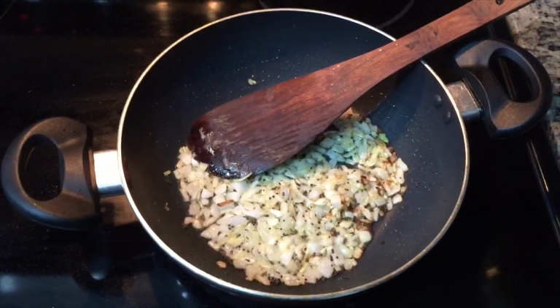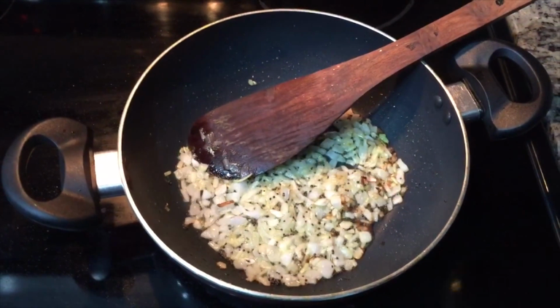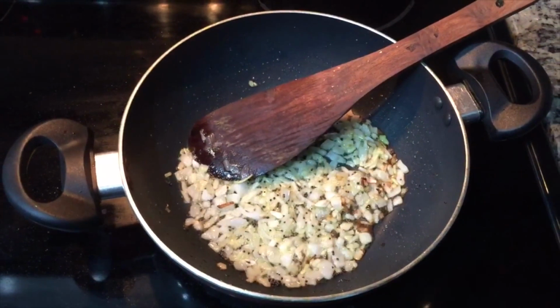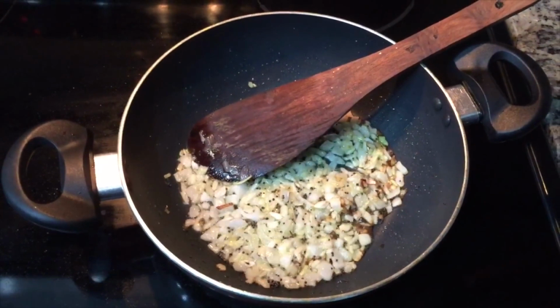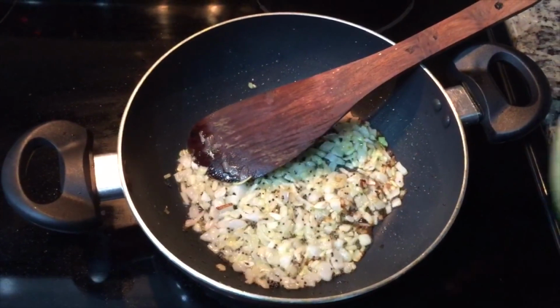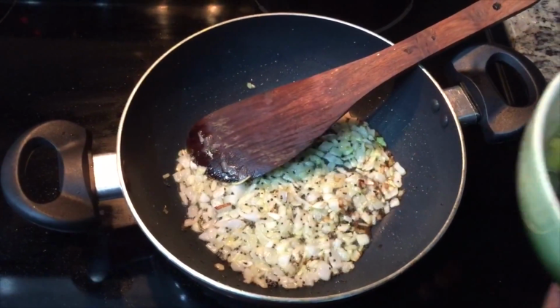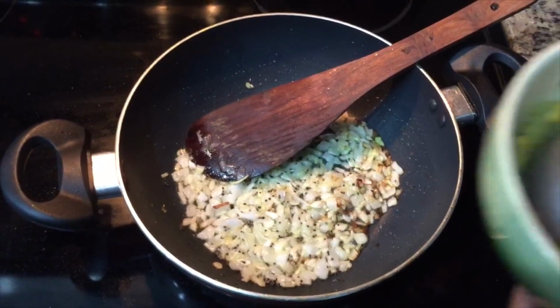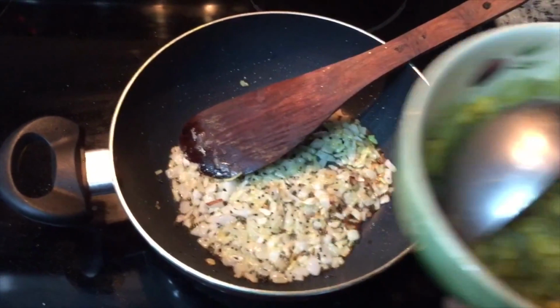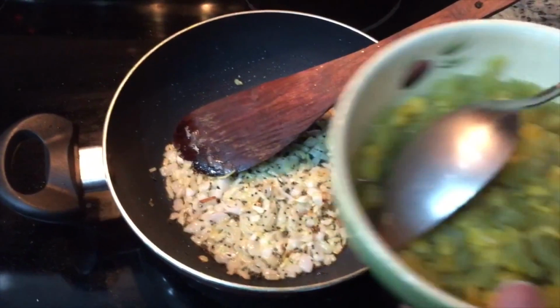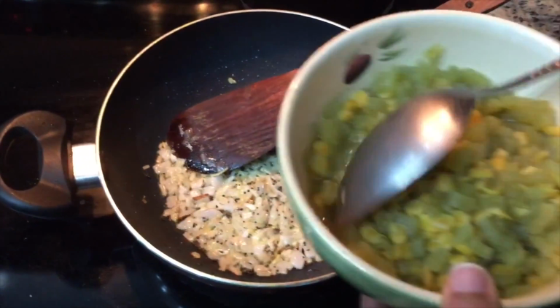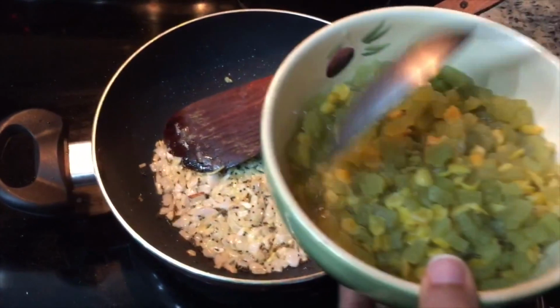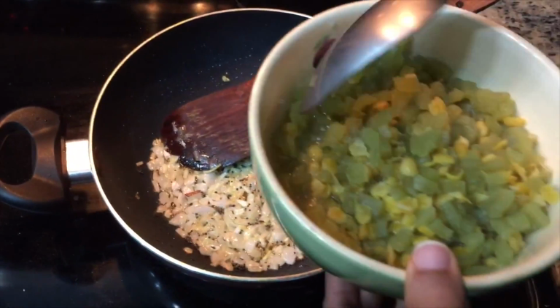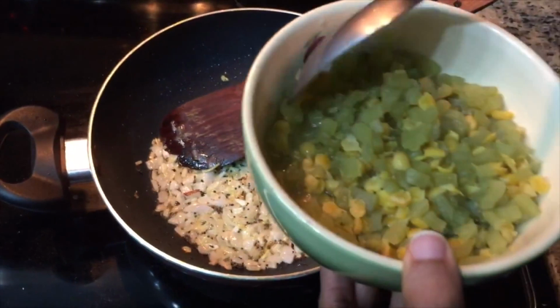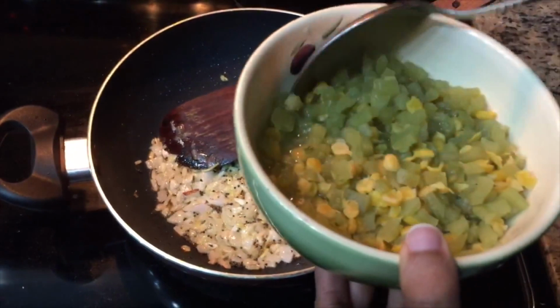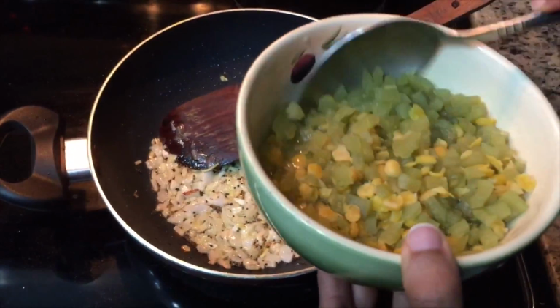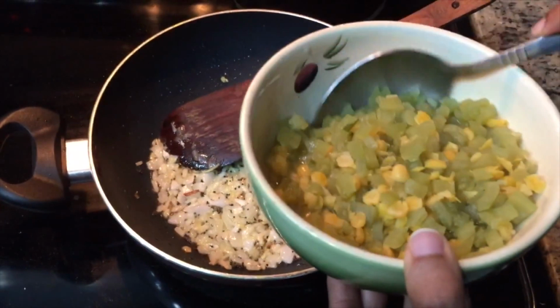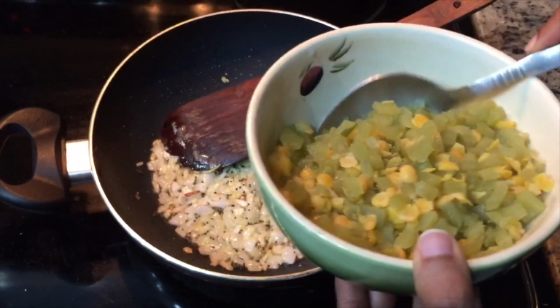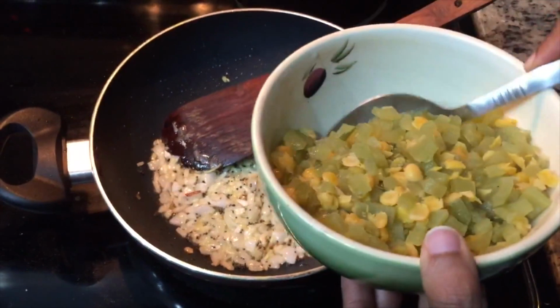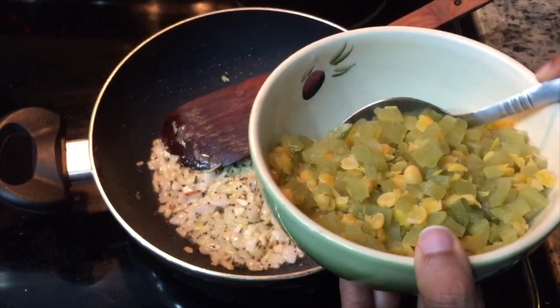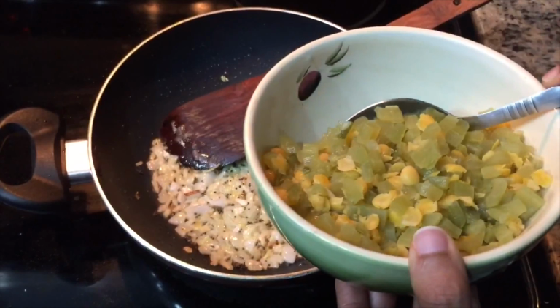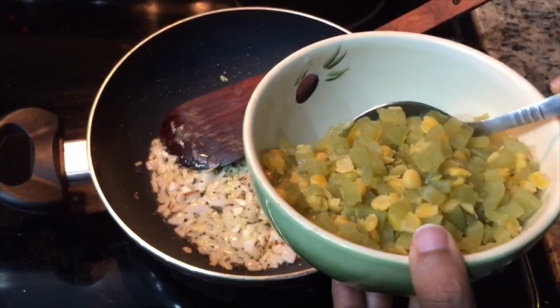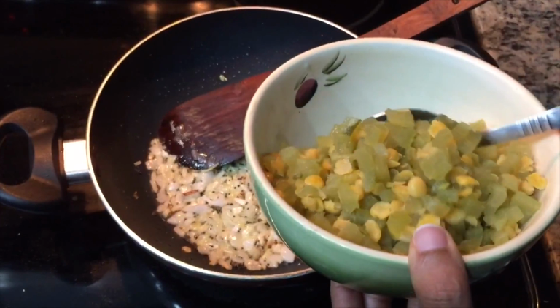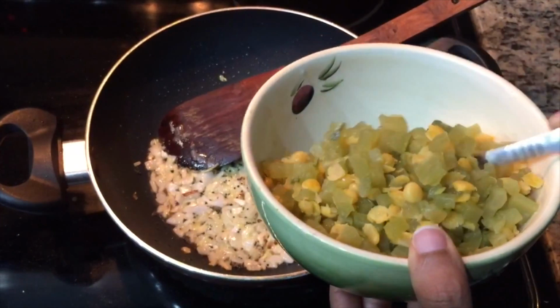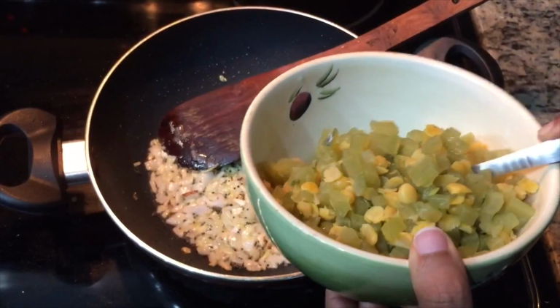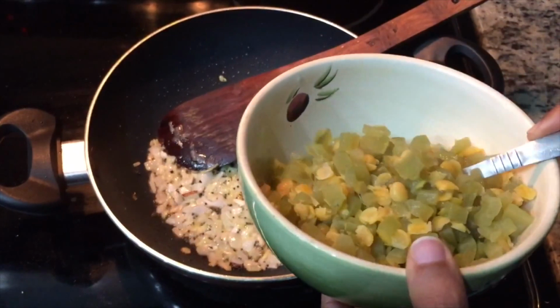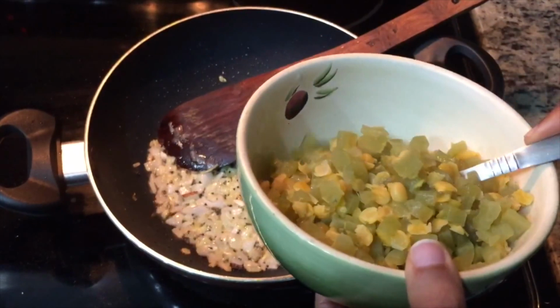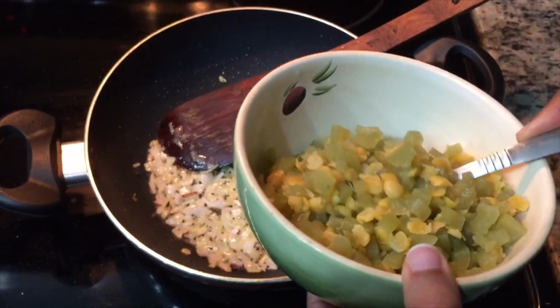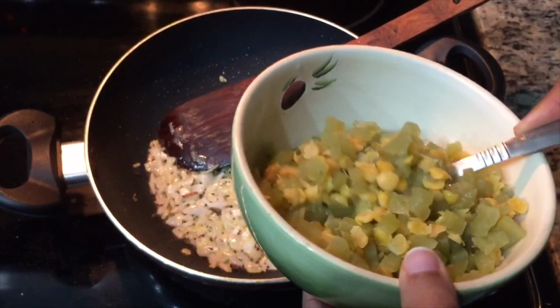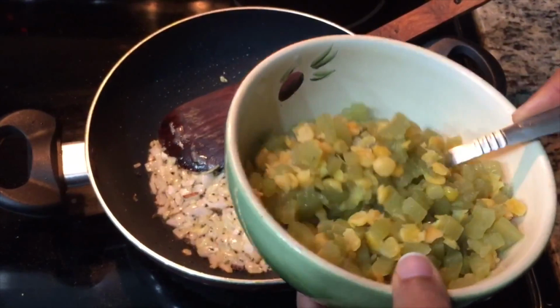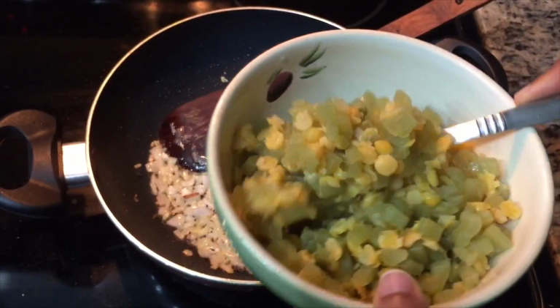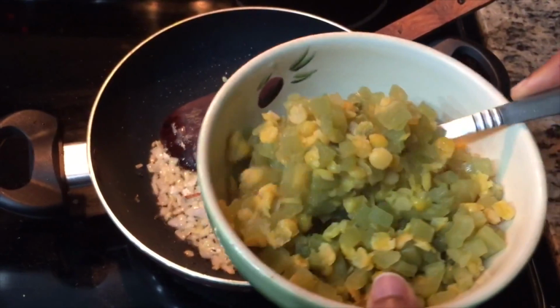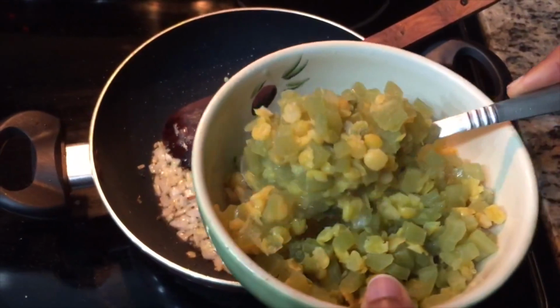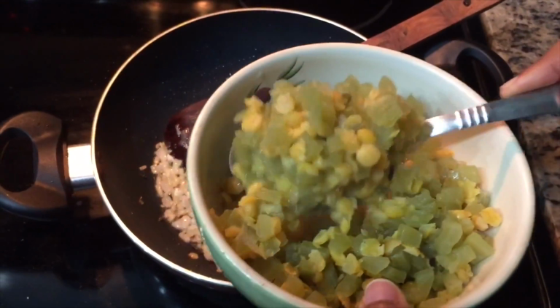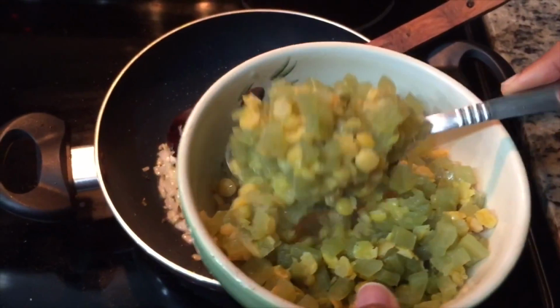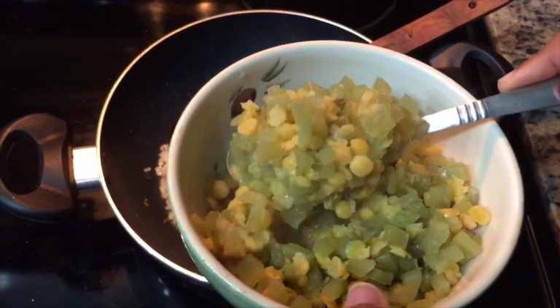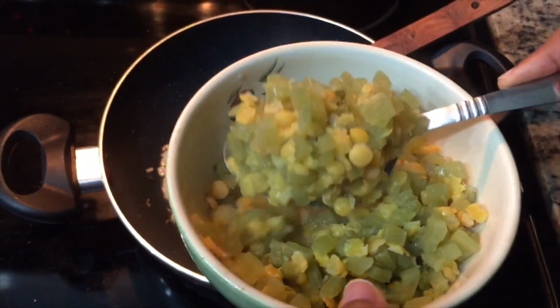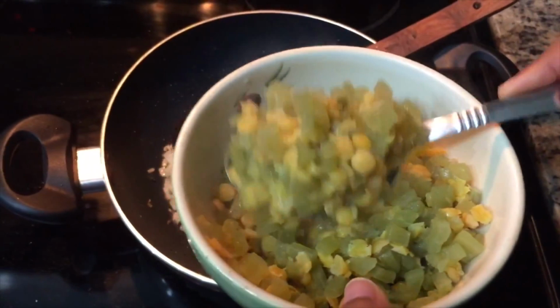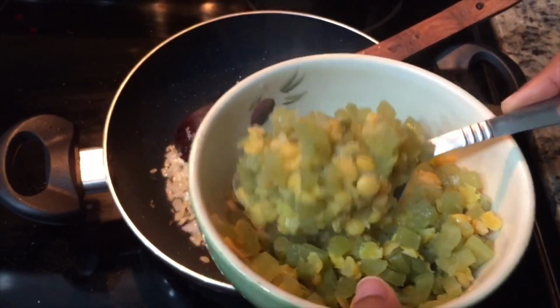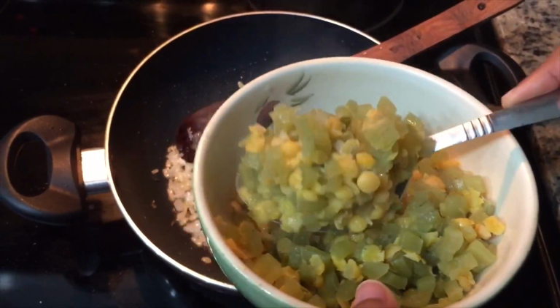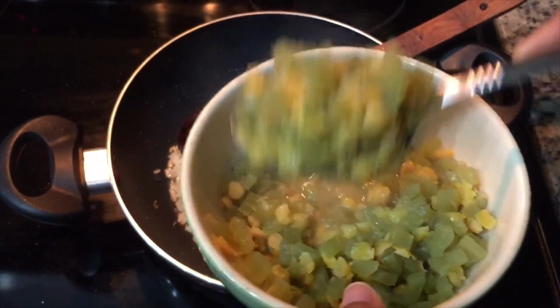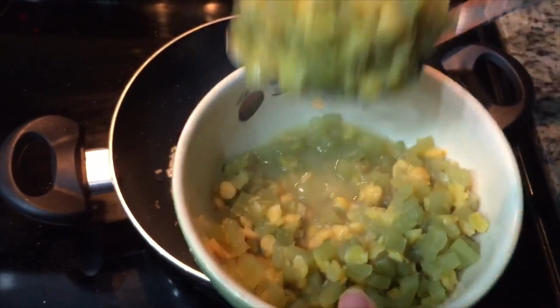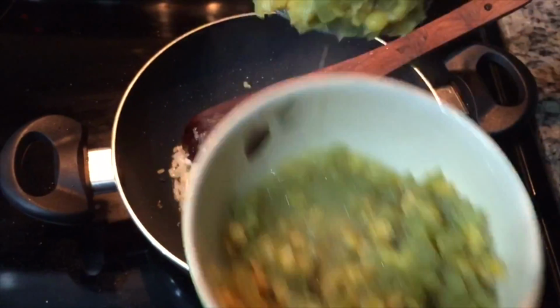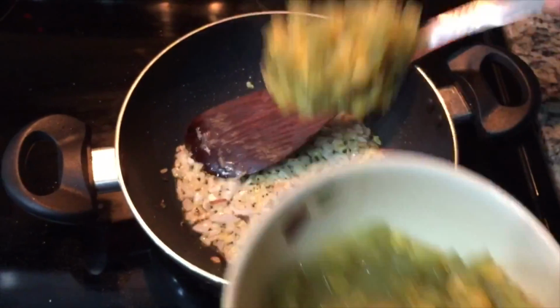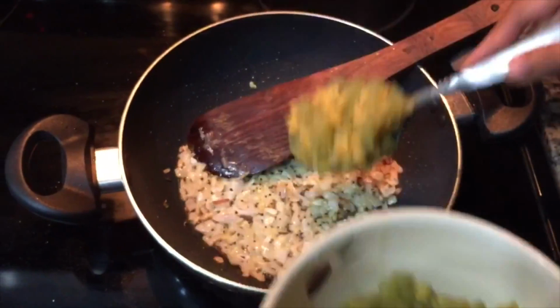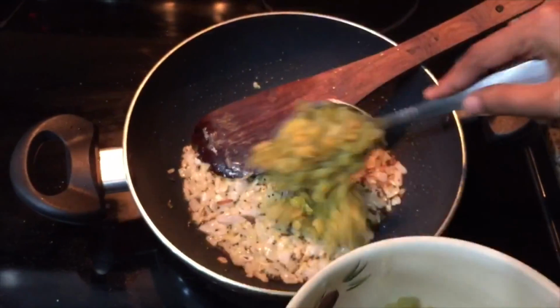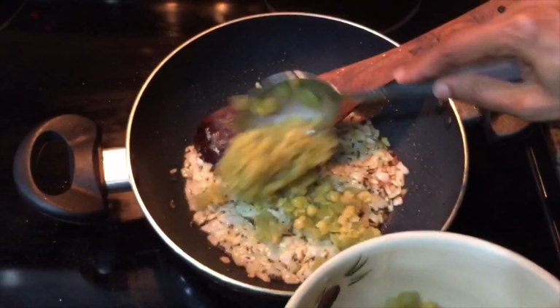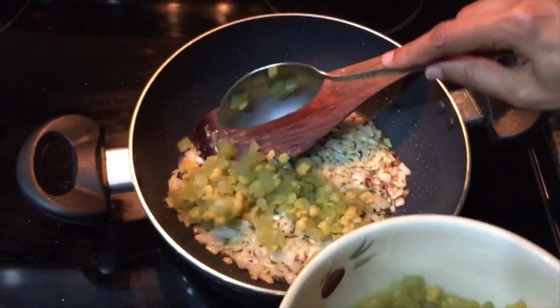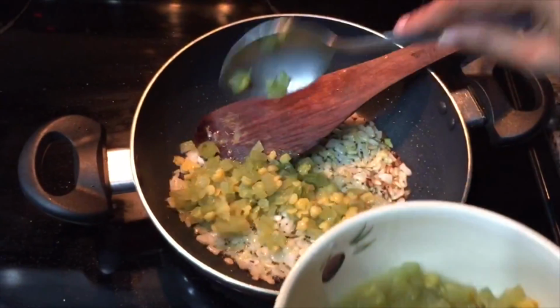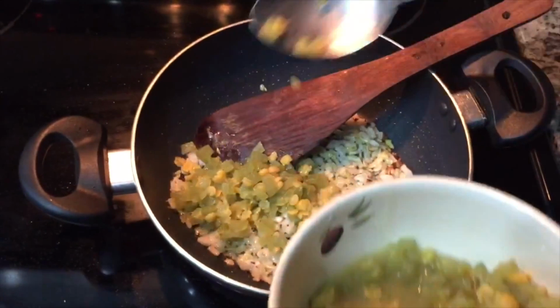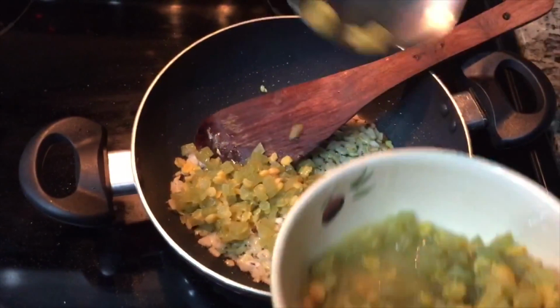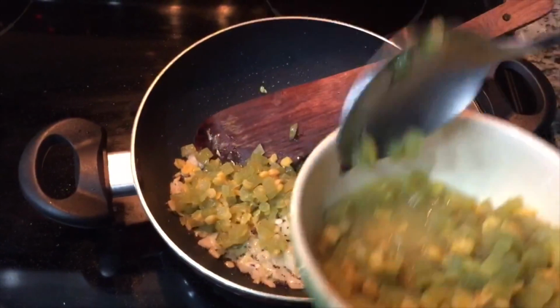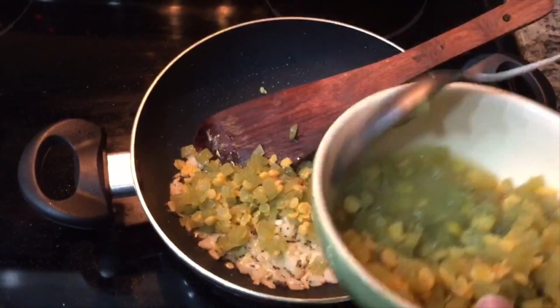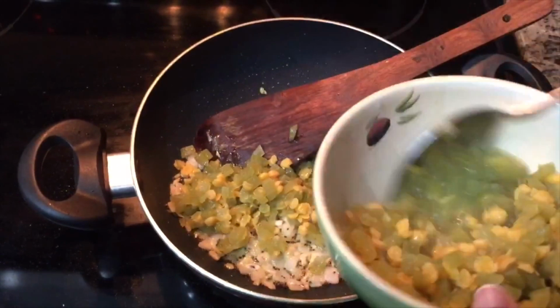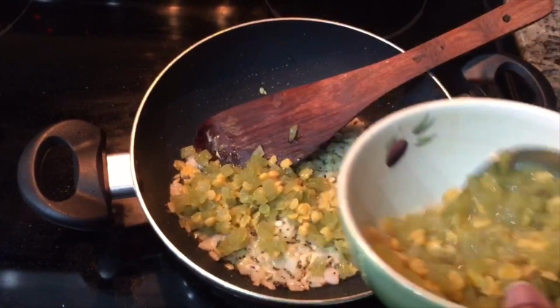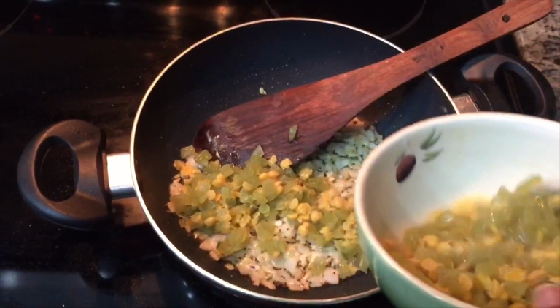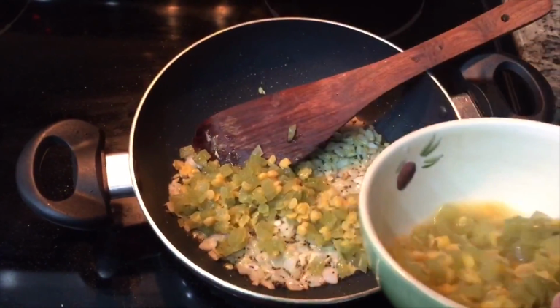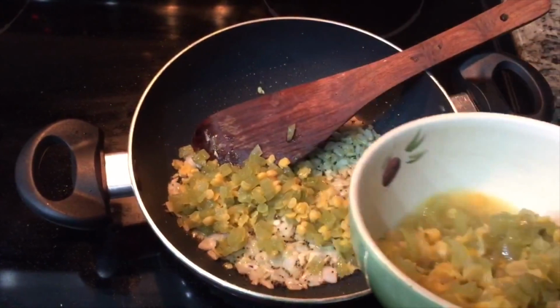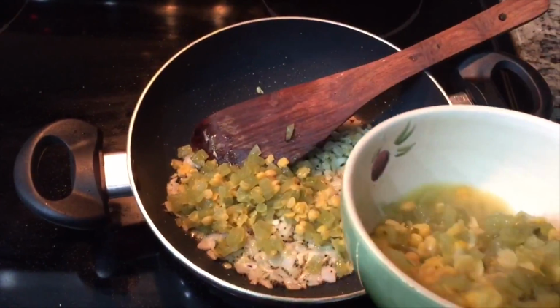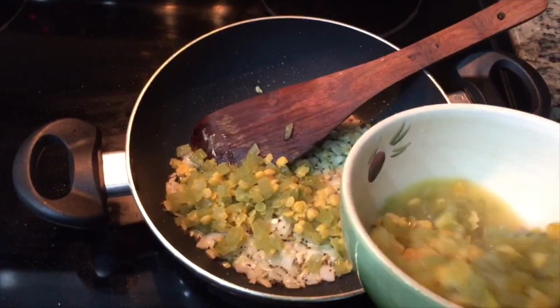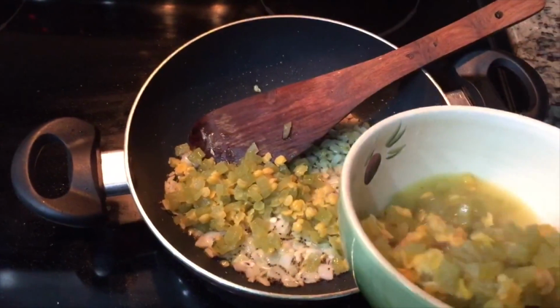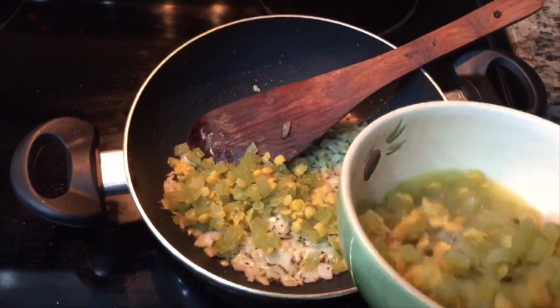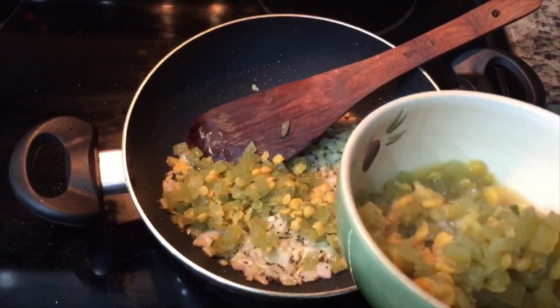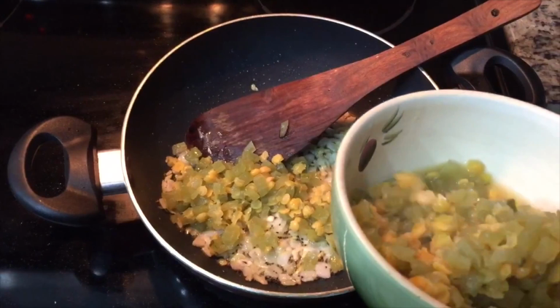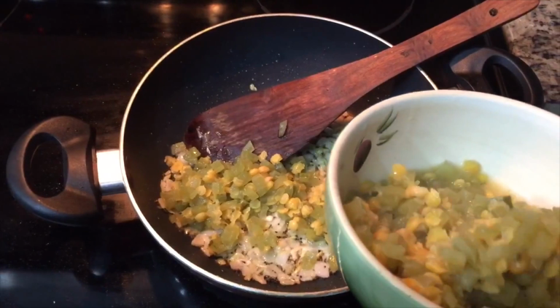We are going to put the pot fumes in the cooker. Mix them well.